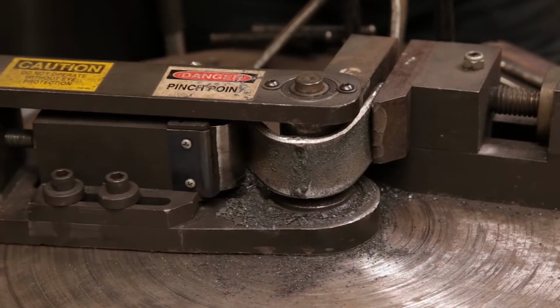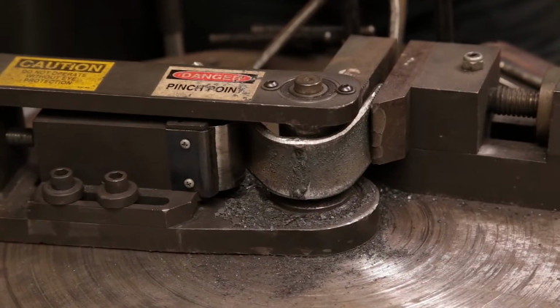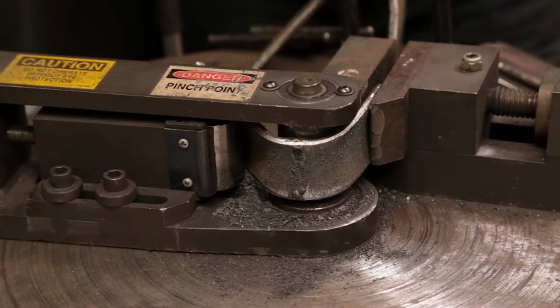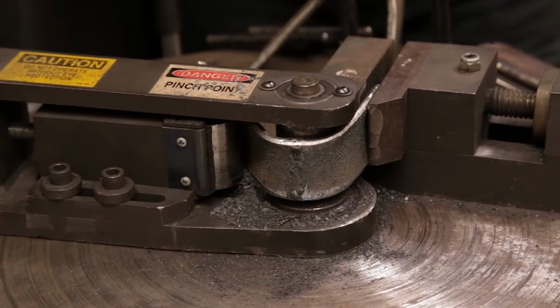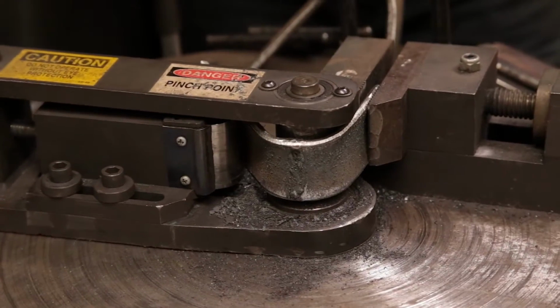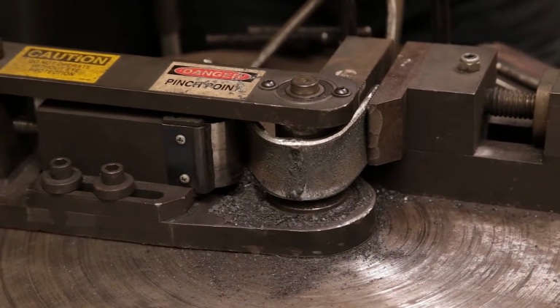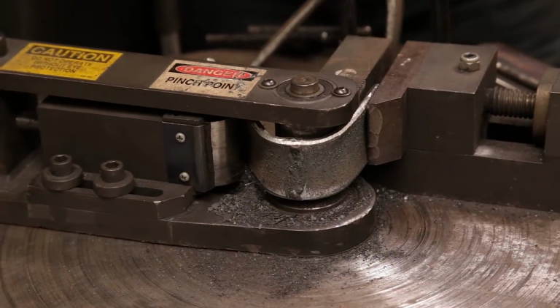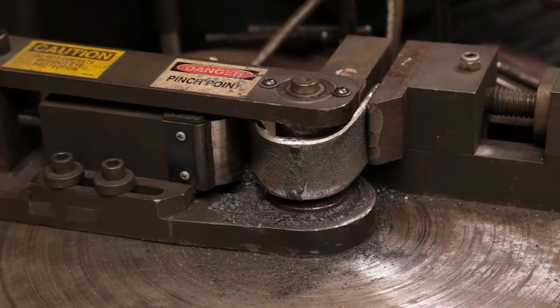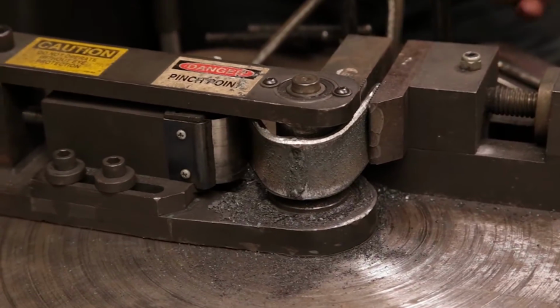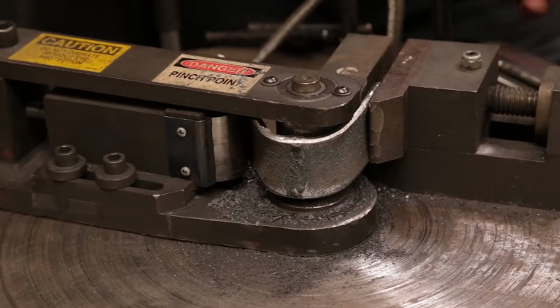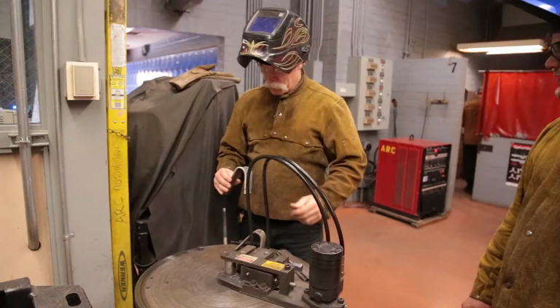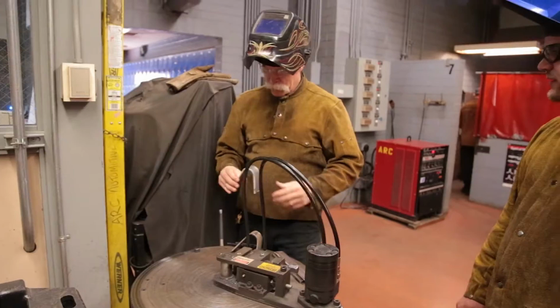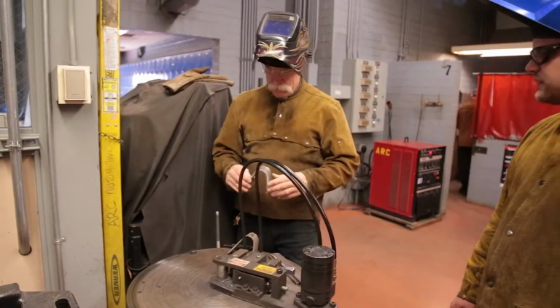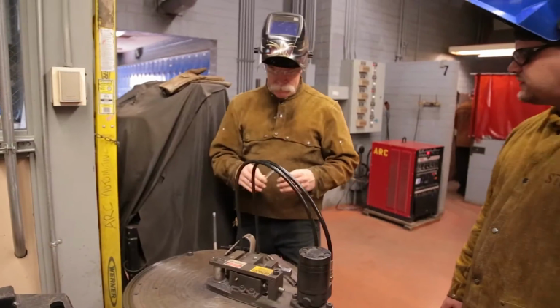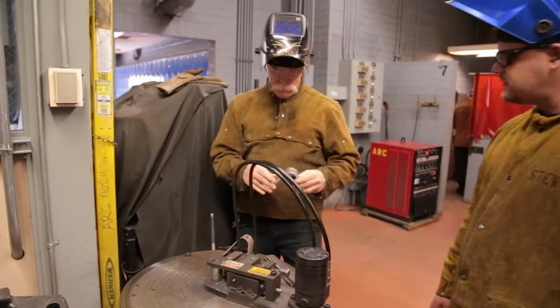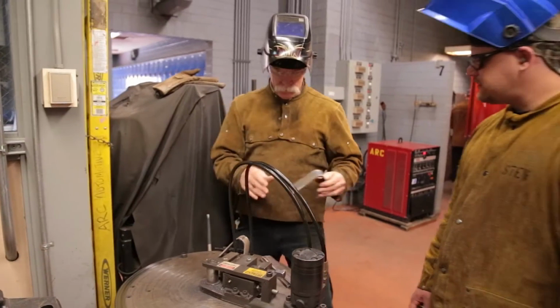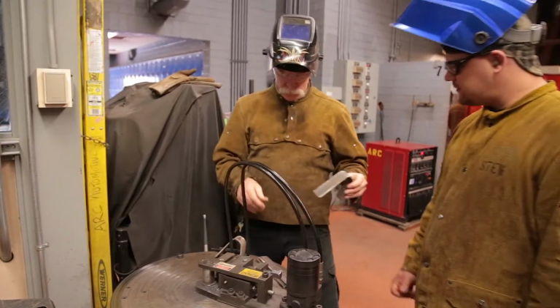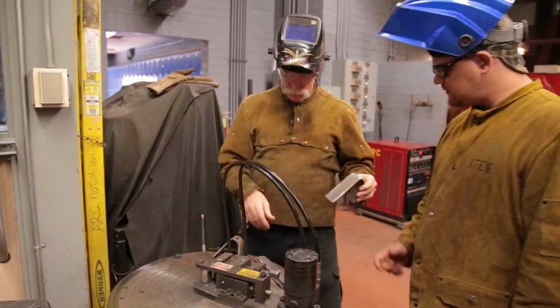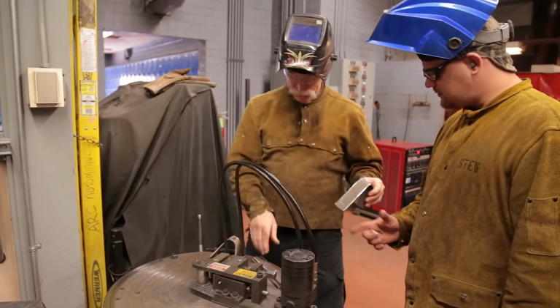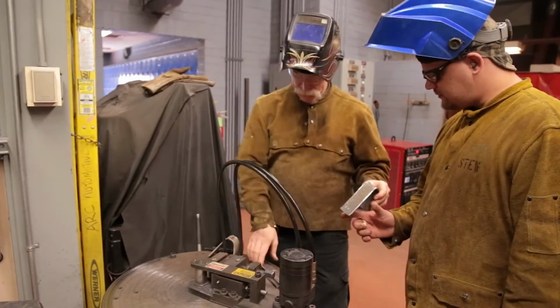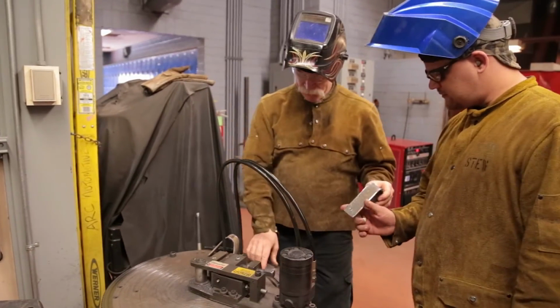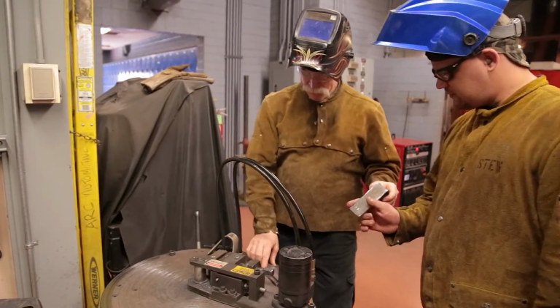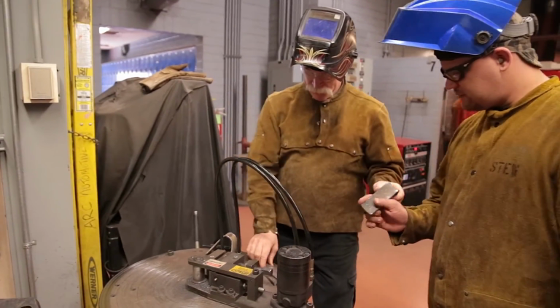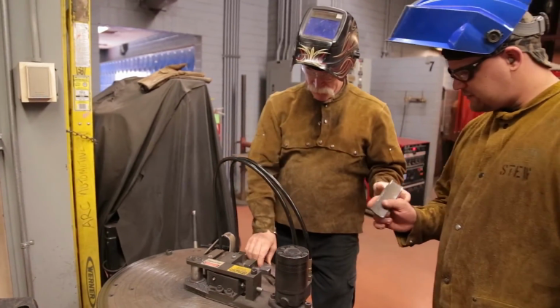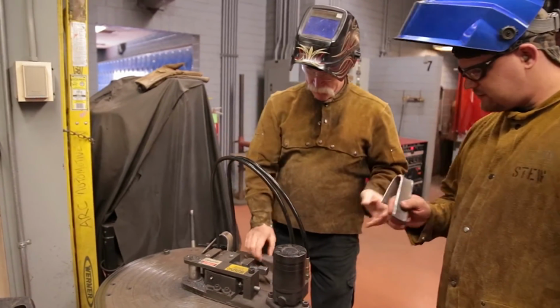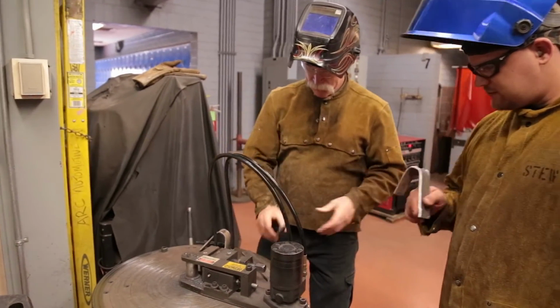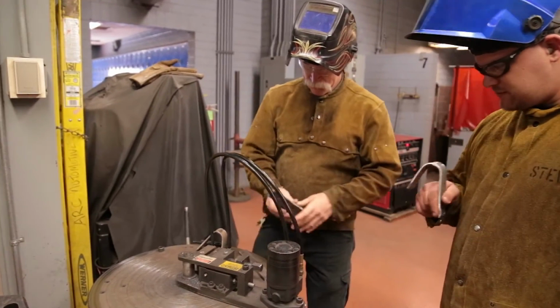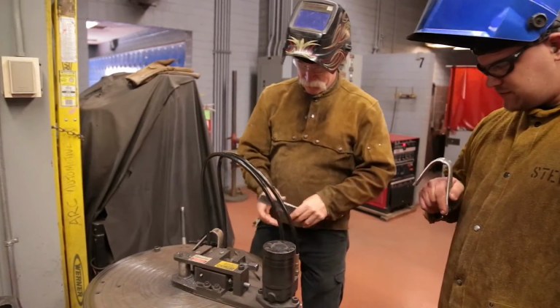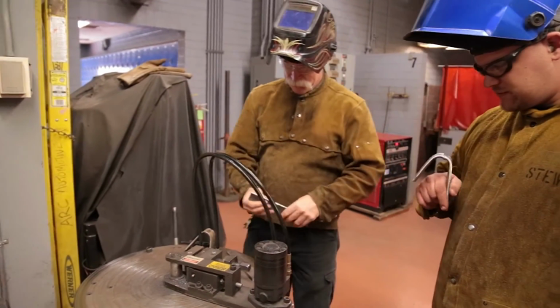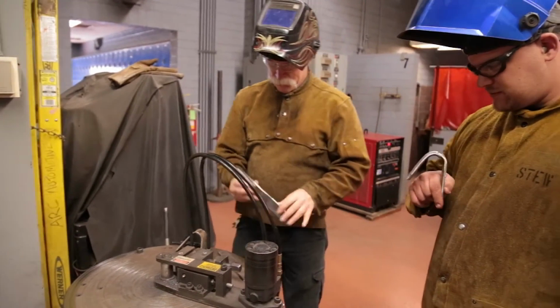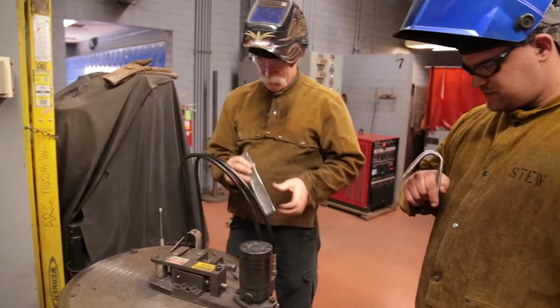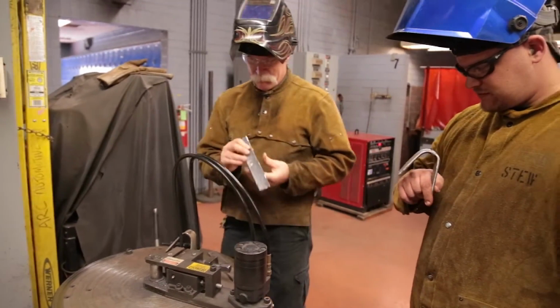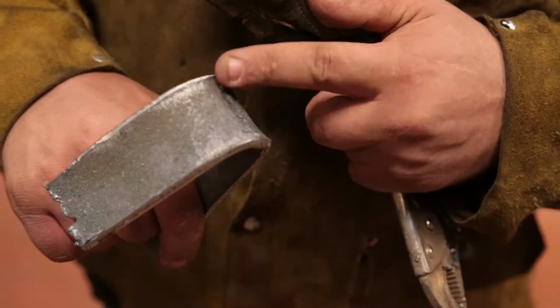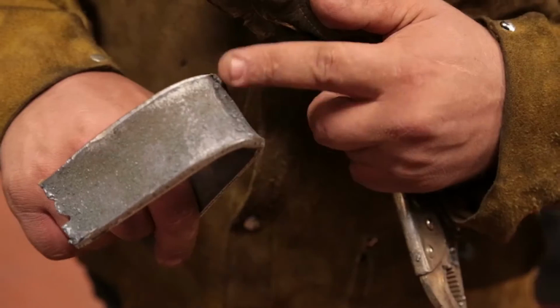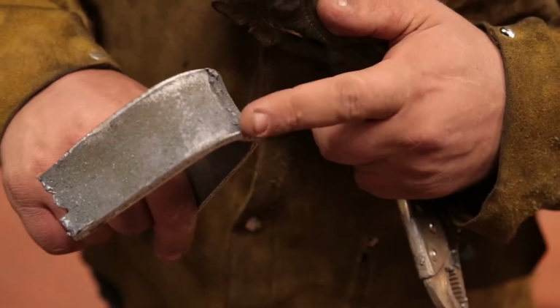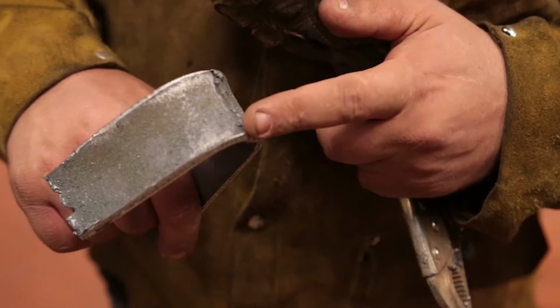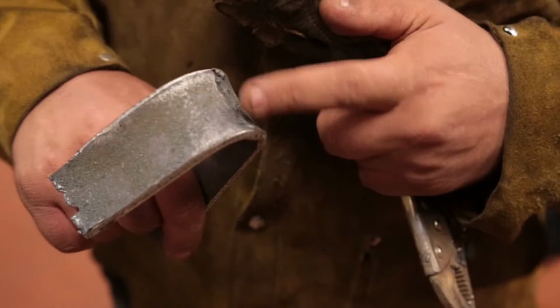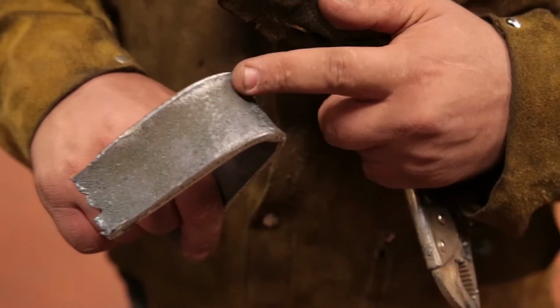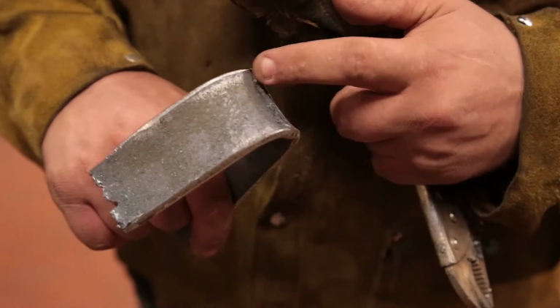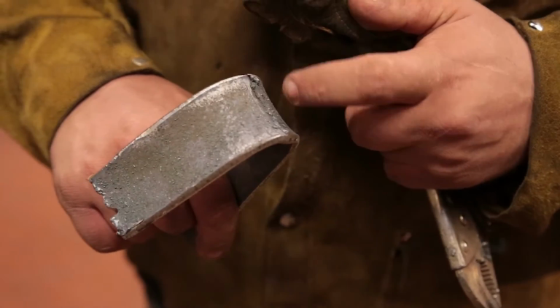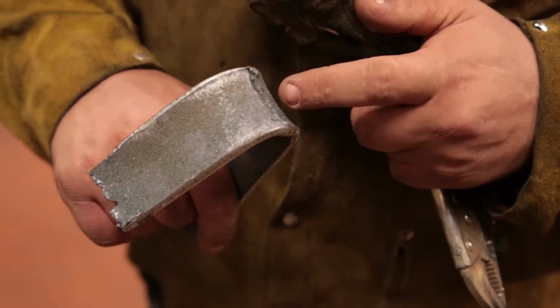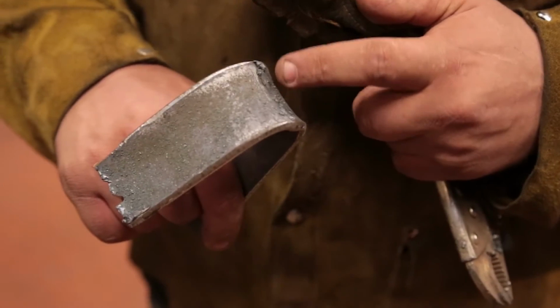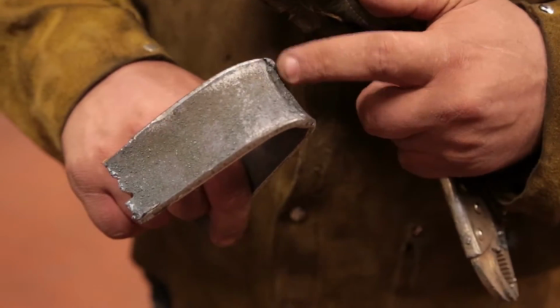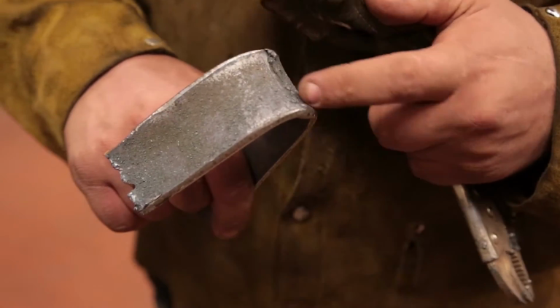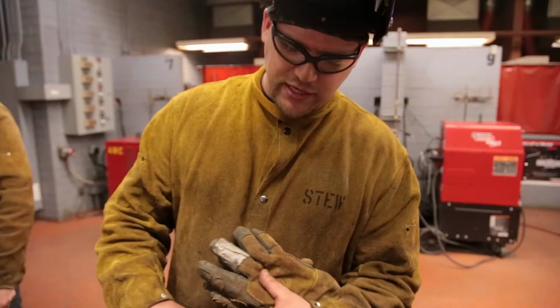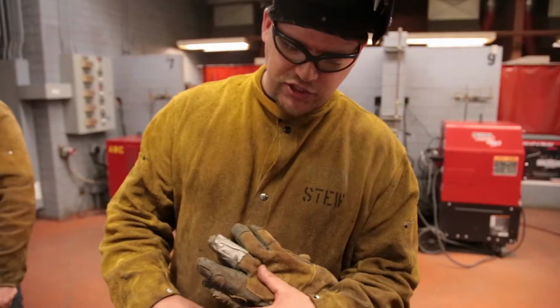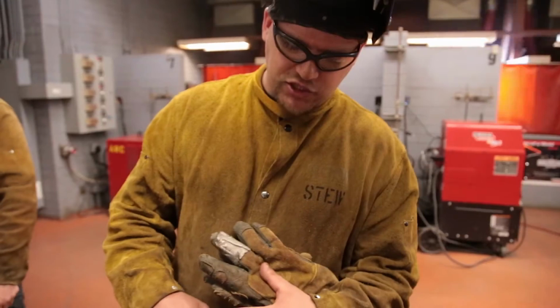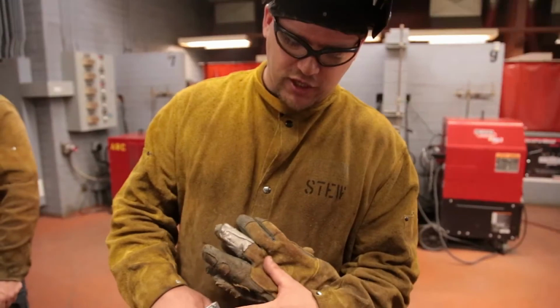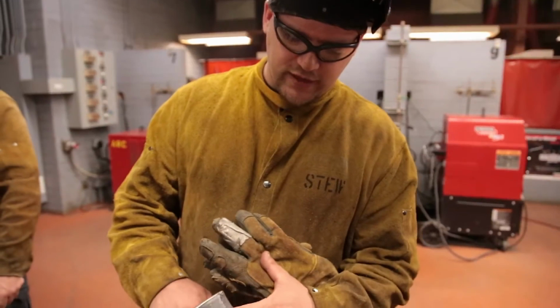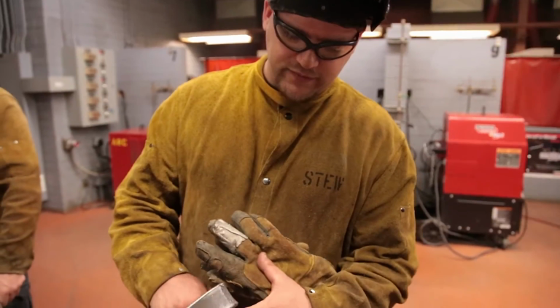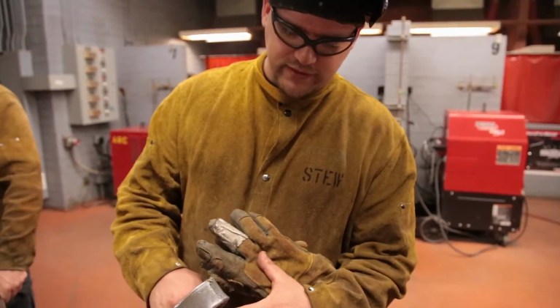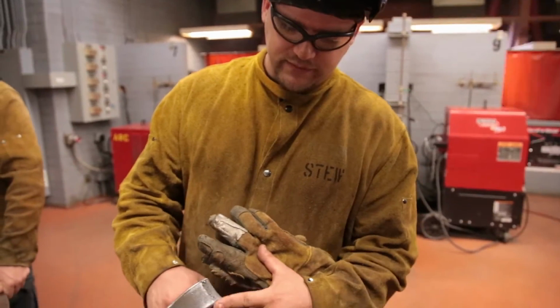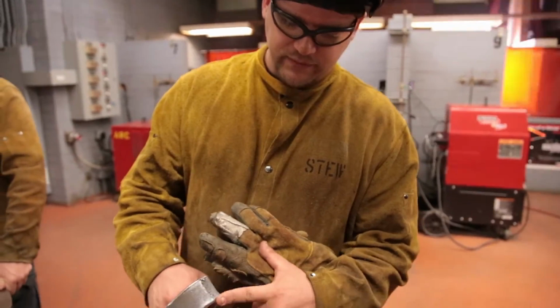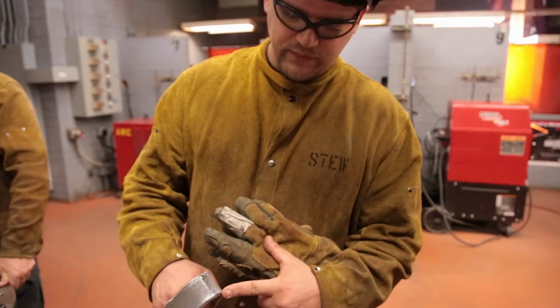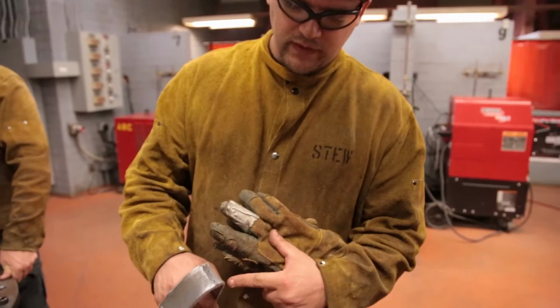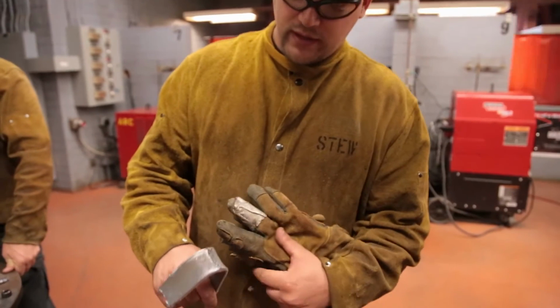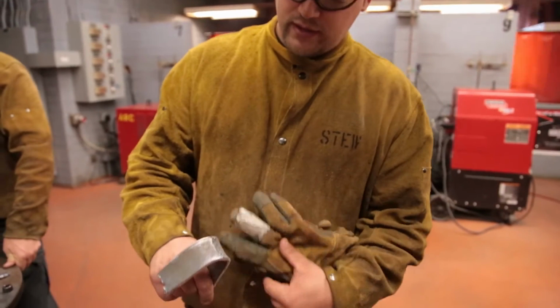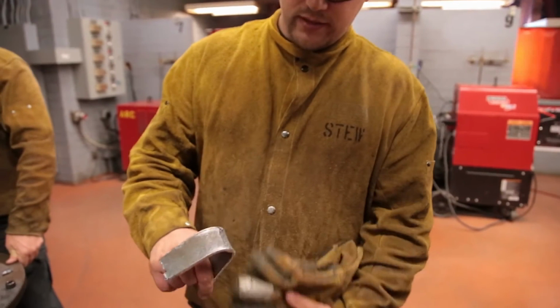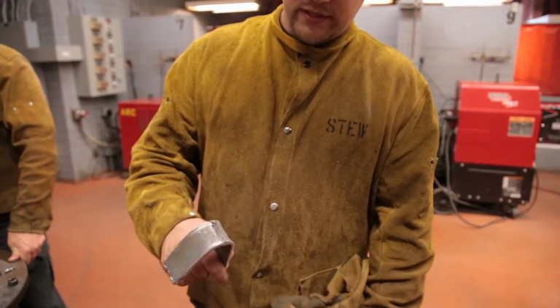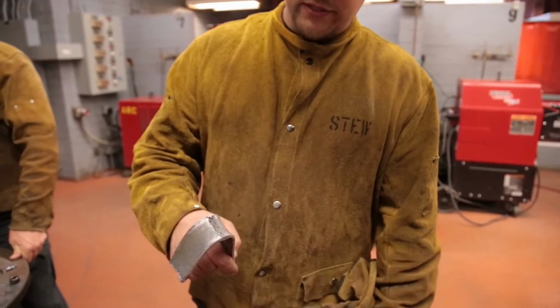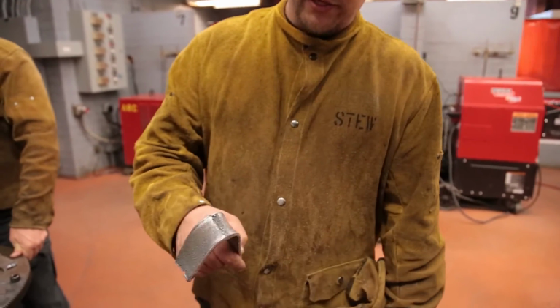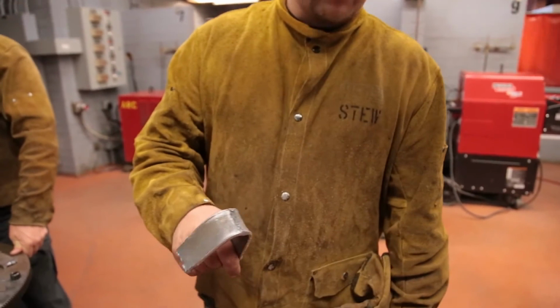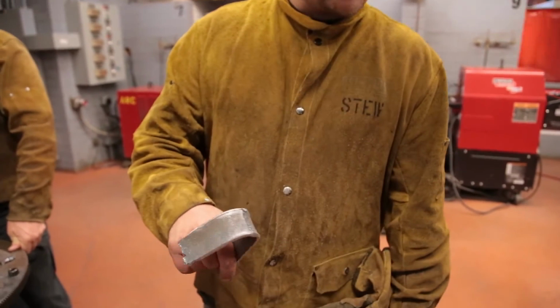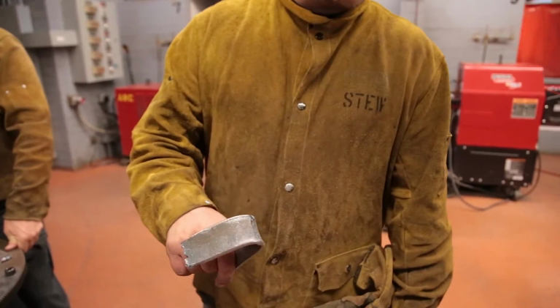We bend it and see if we find any cracks or openings. Since it just curved, it's a good weld.